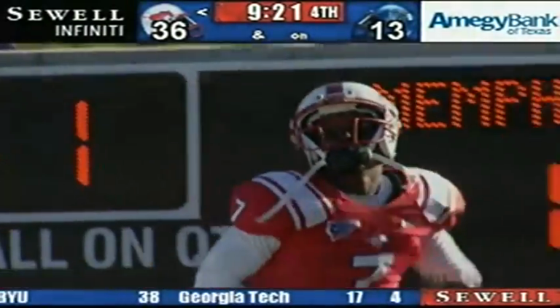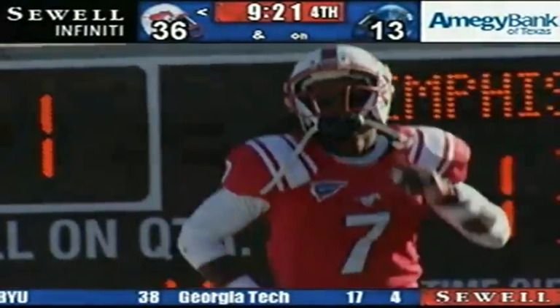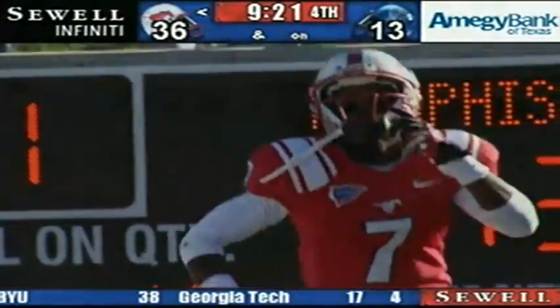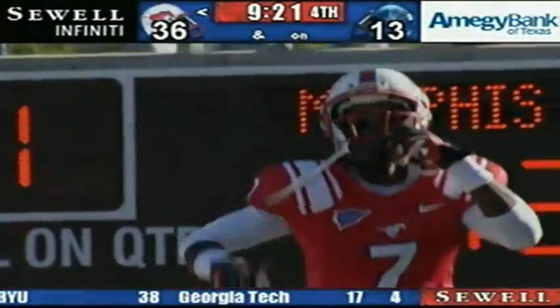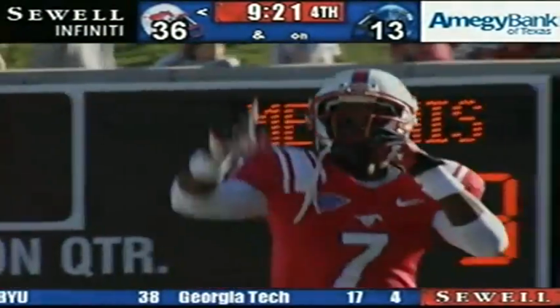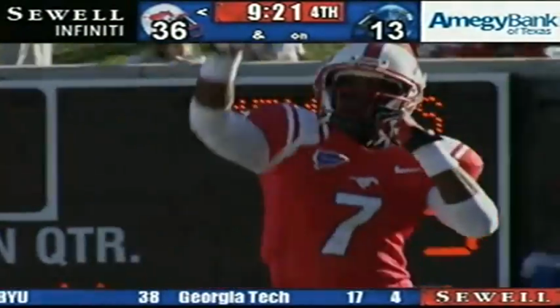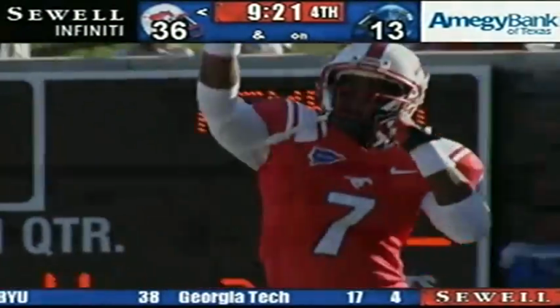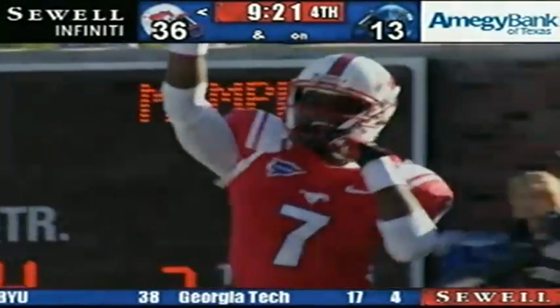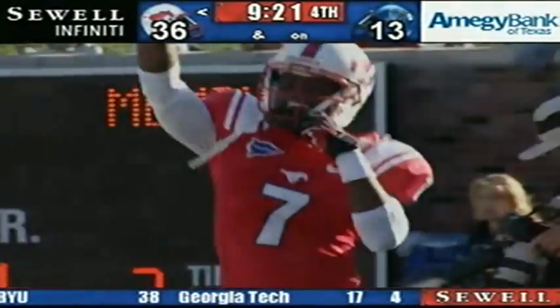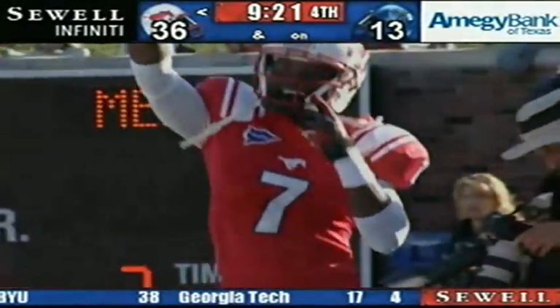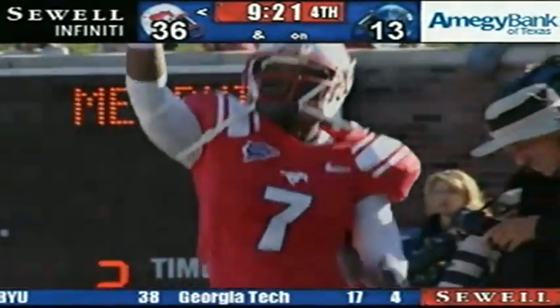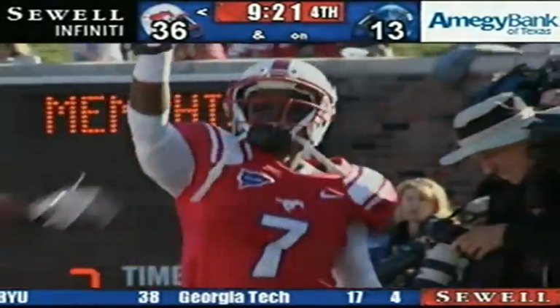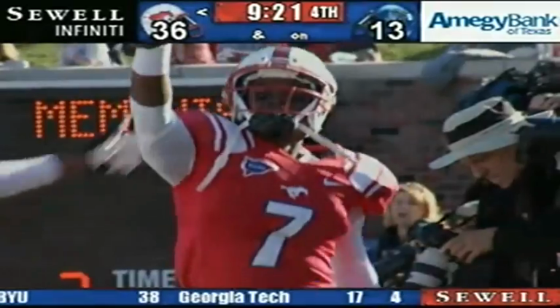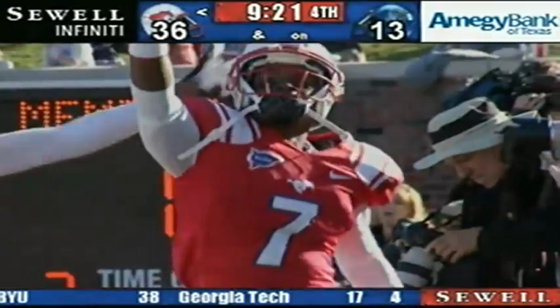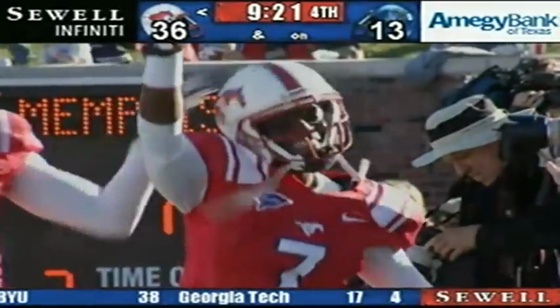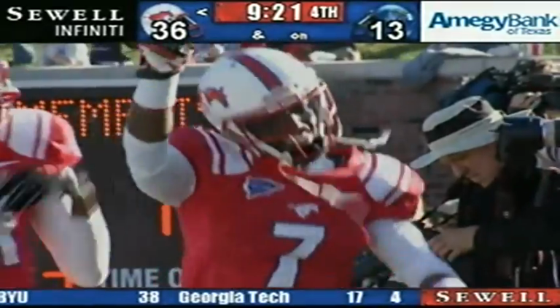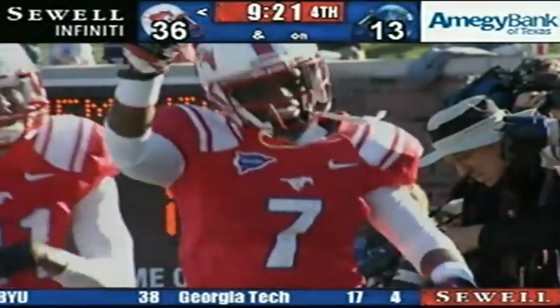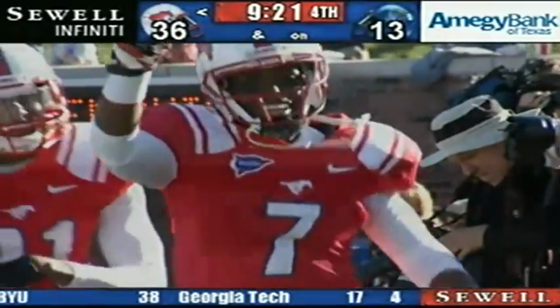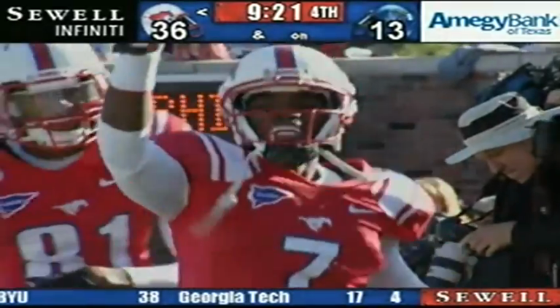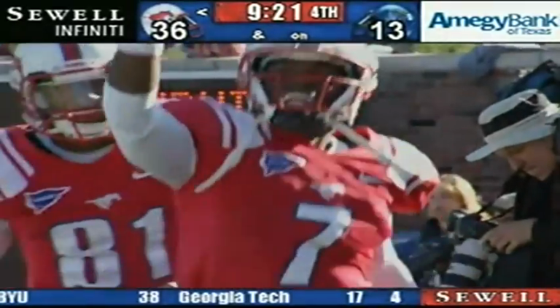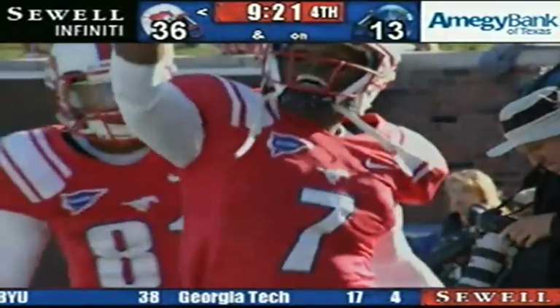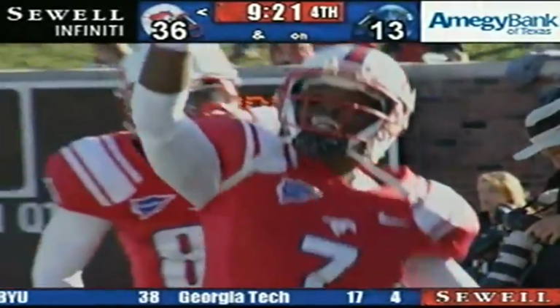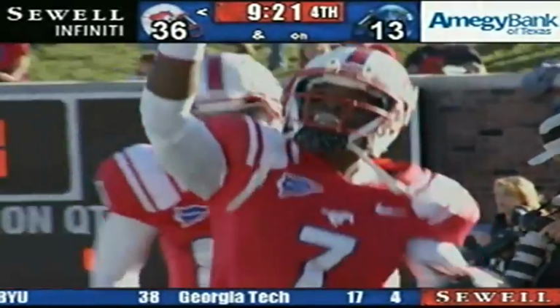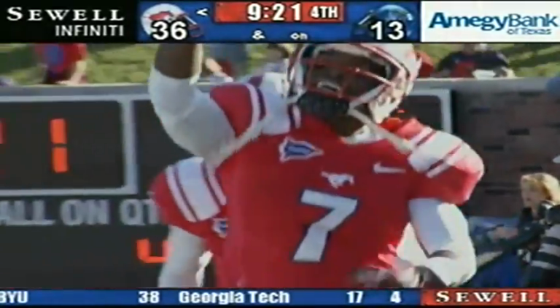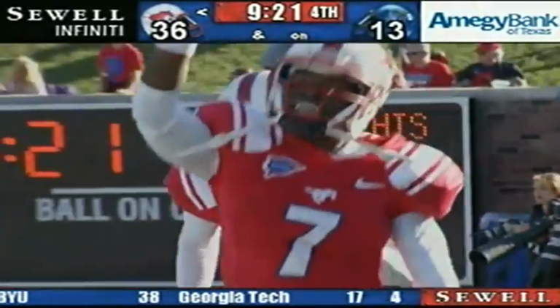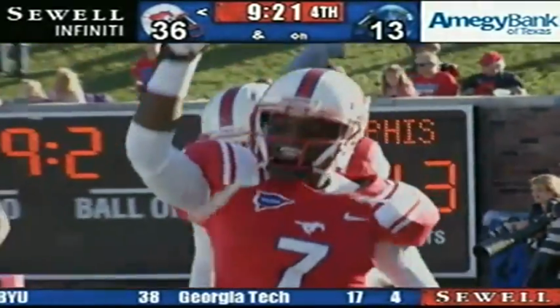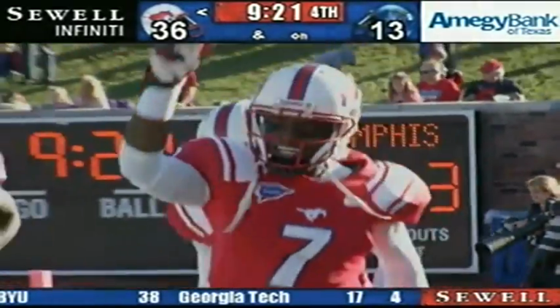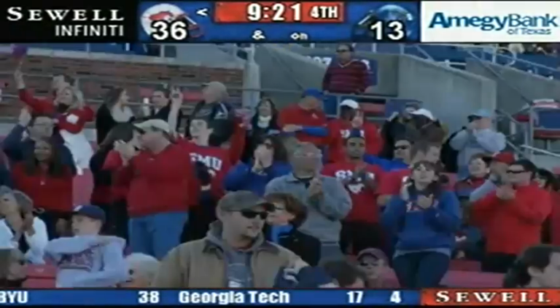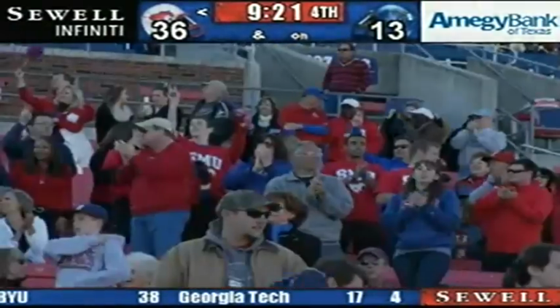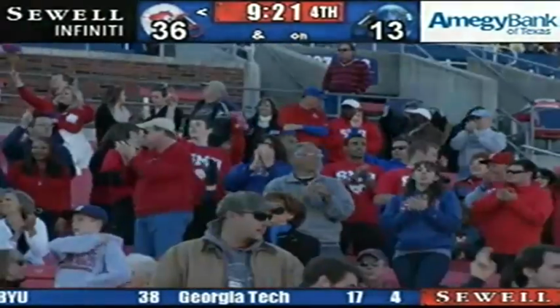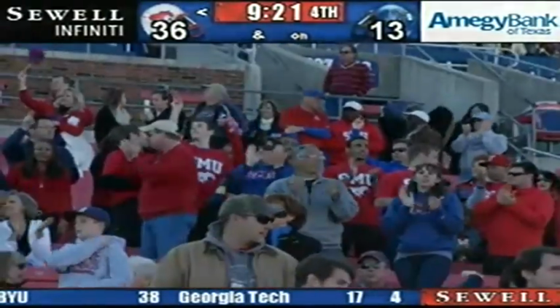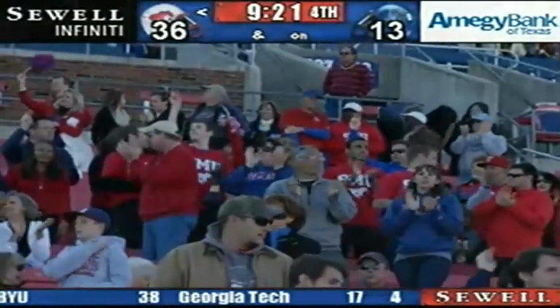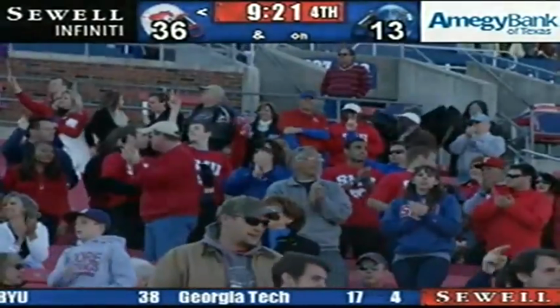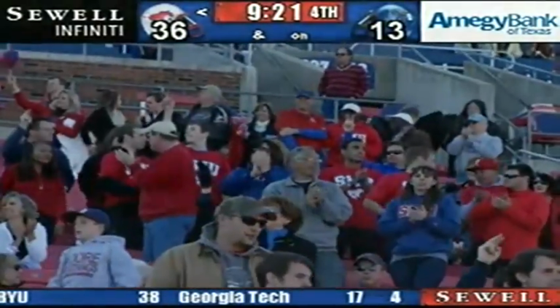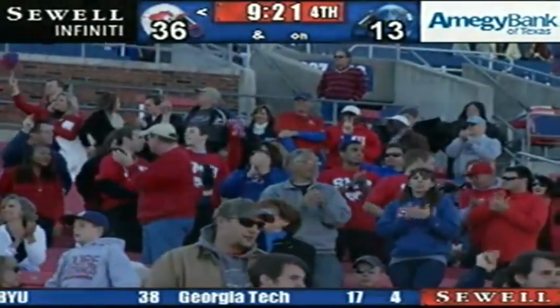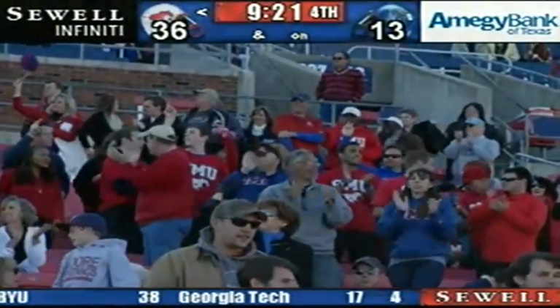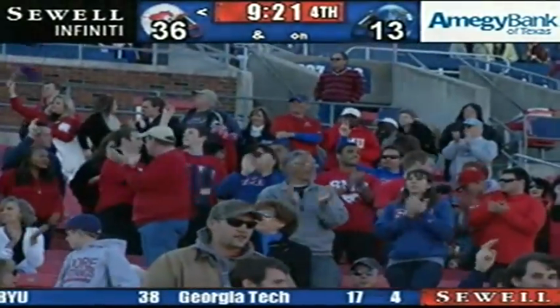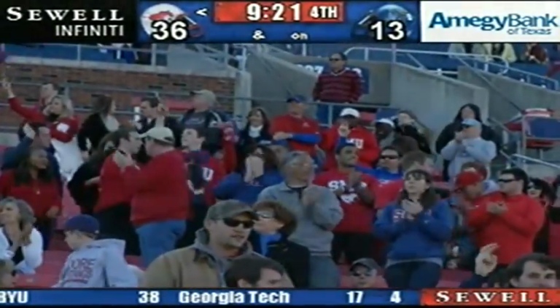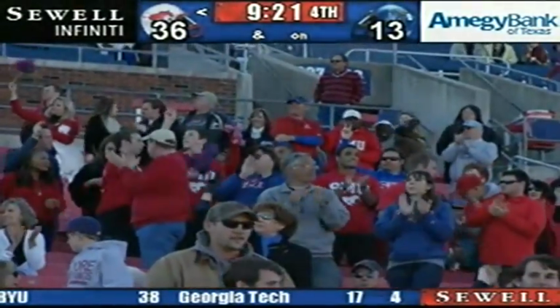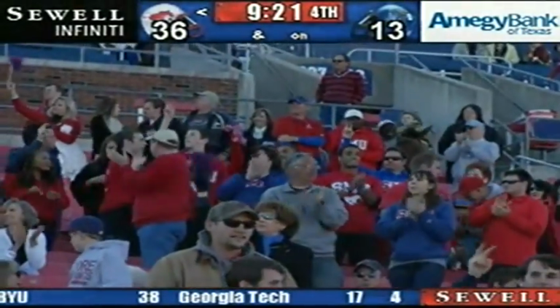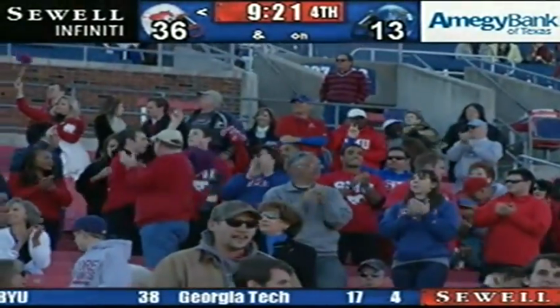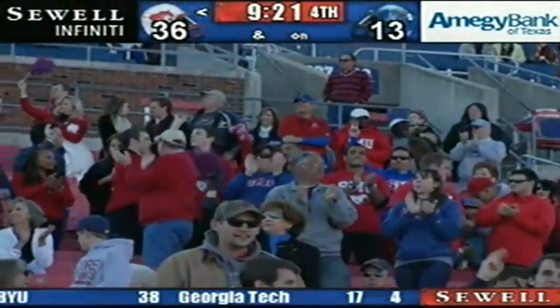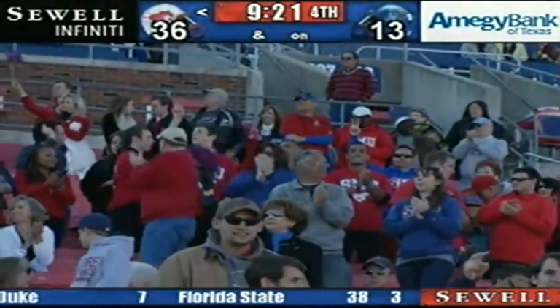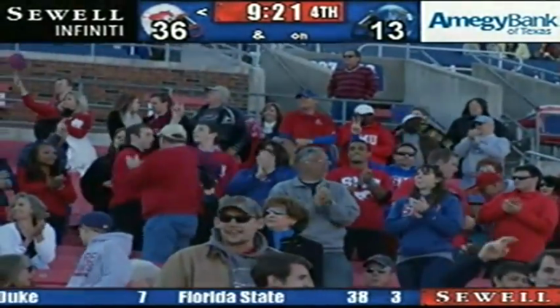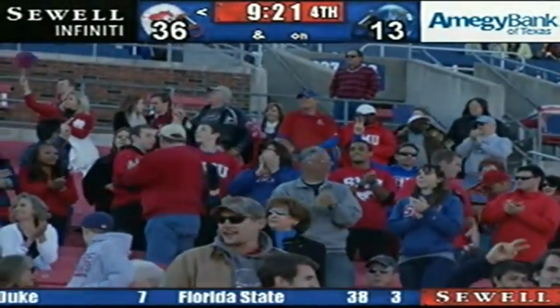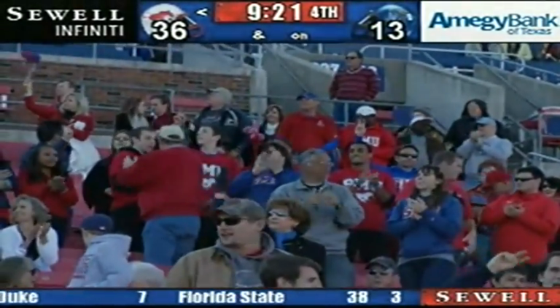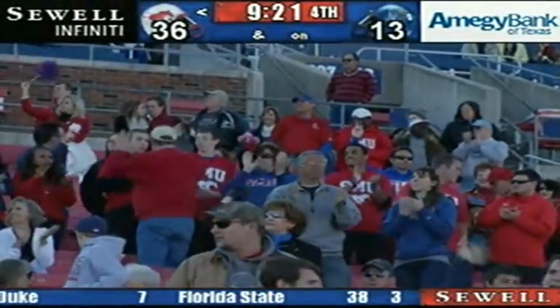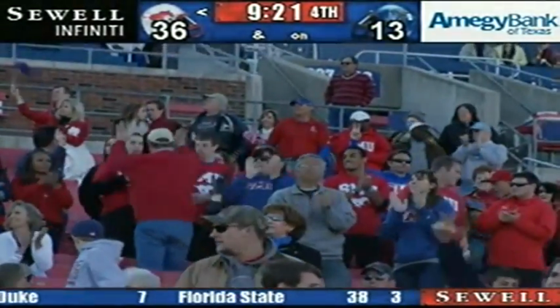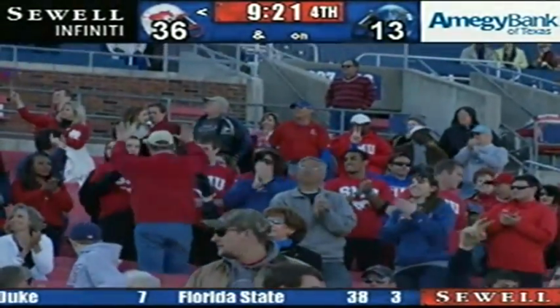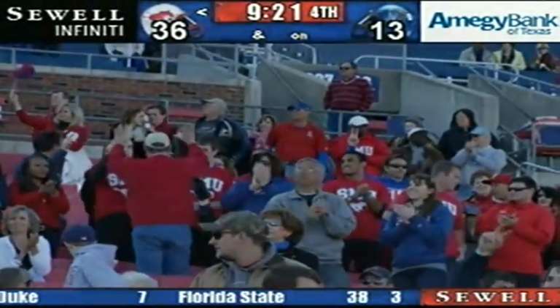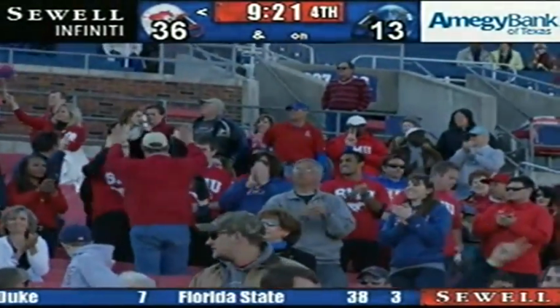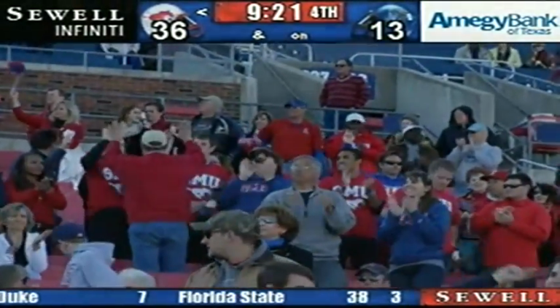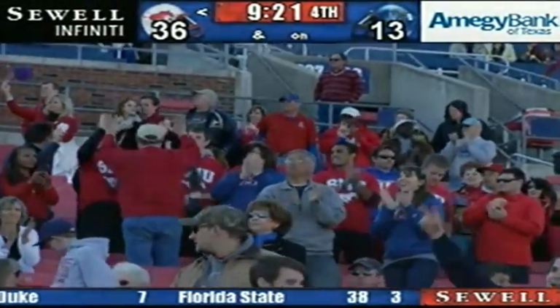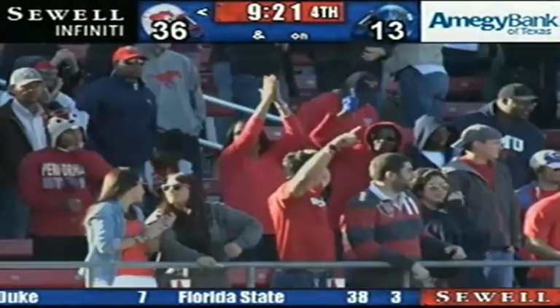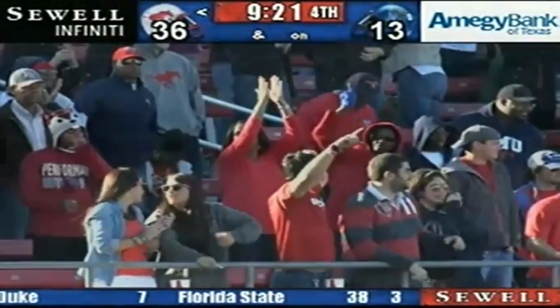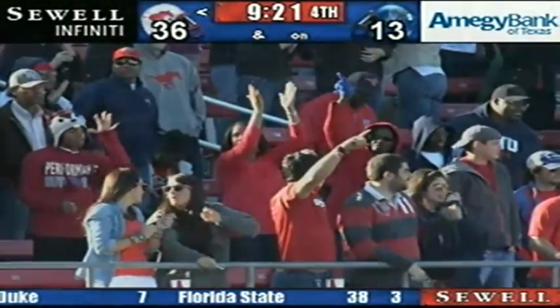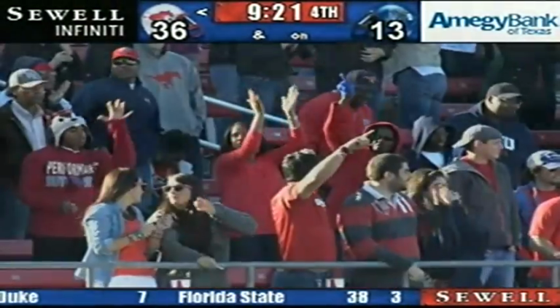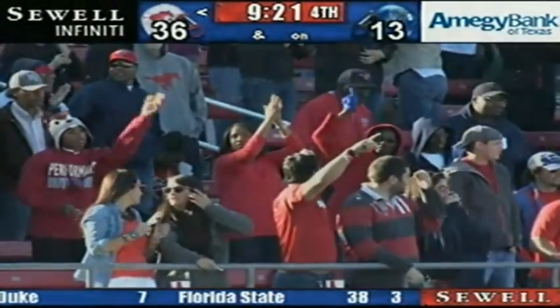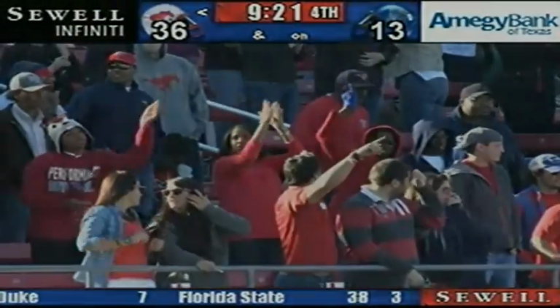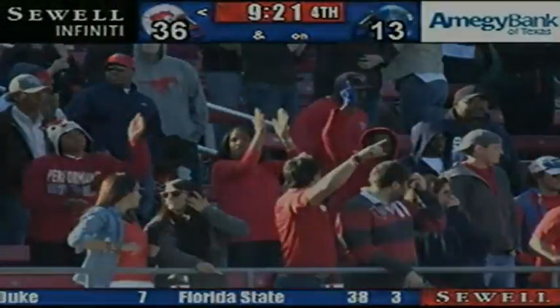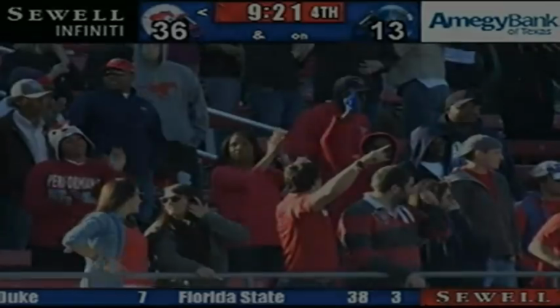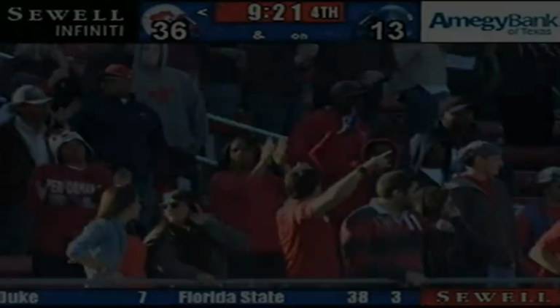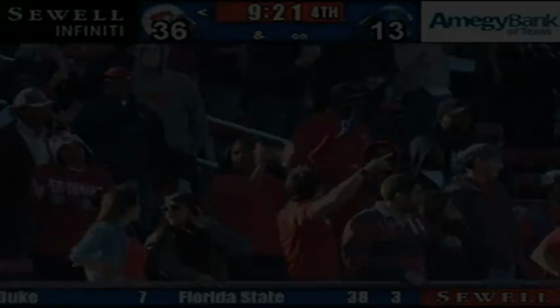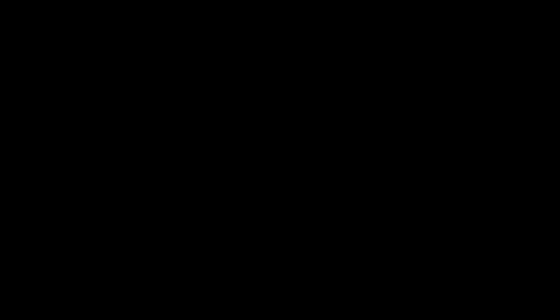I believed it too, and up until I saw the 7 — just because they've got pretty similar body styles, they run the same route.